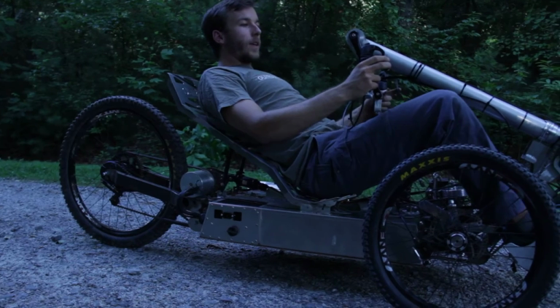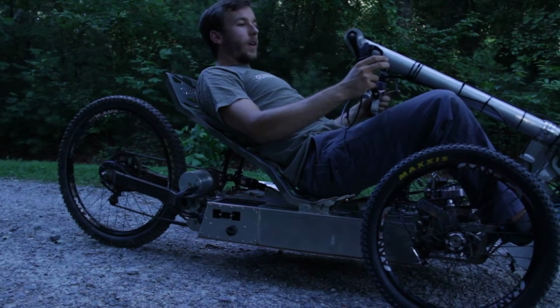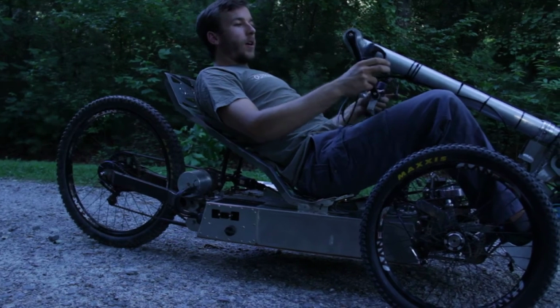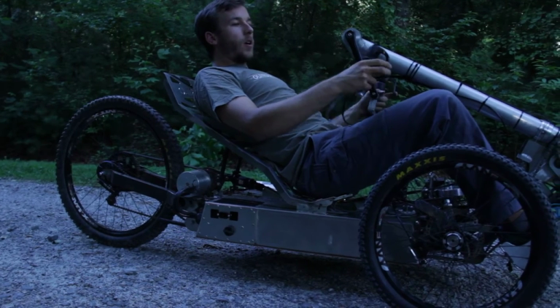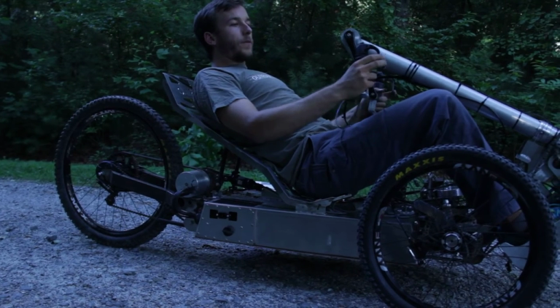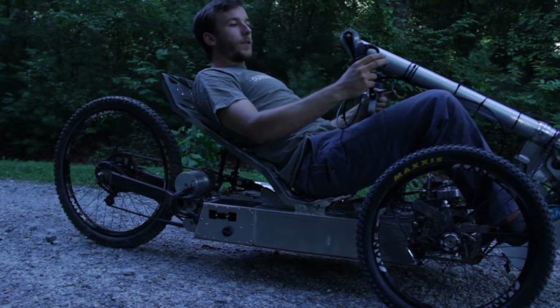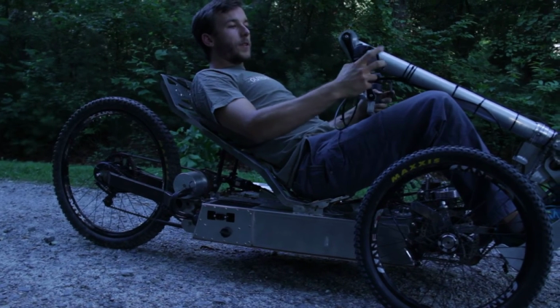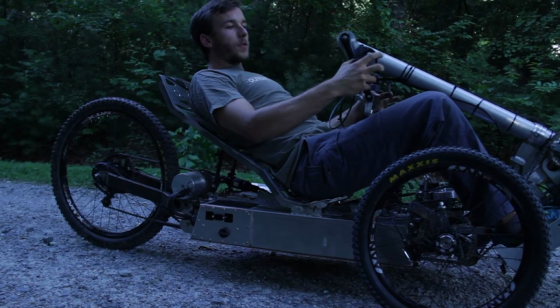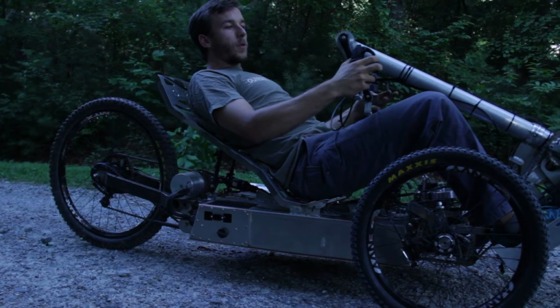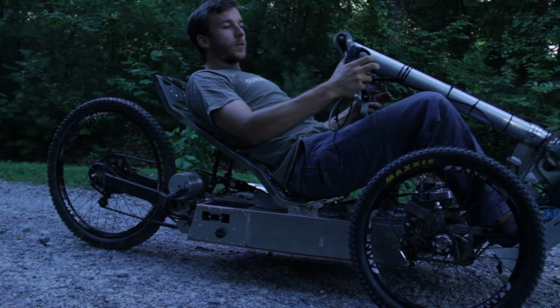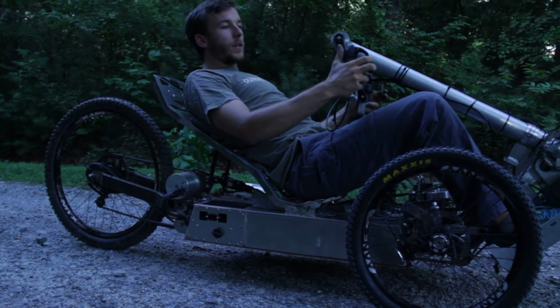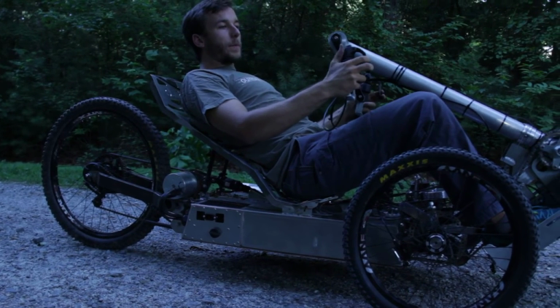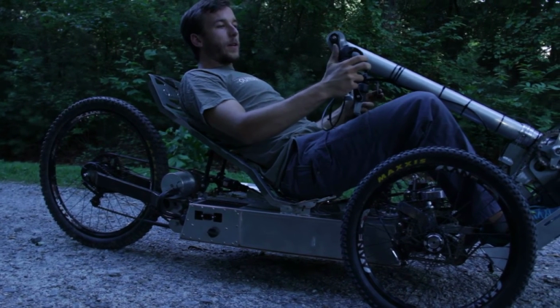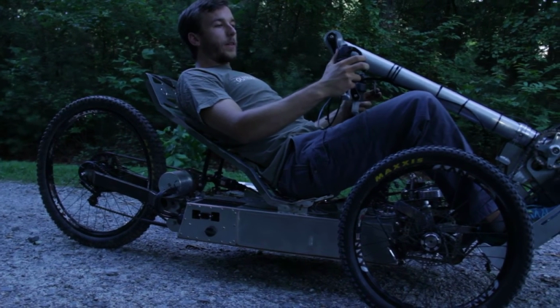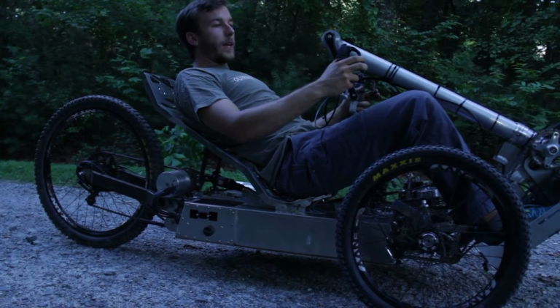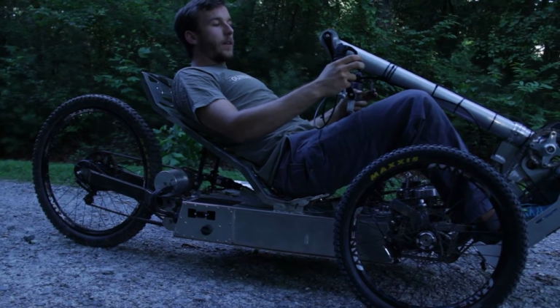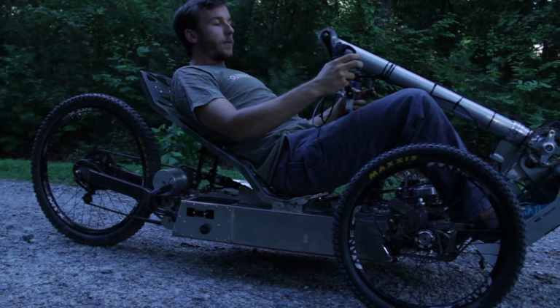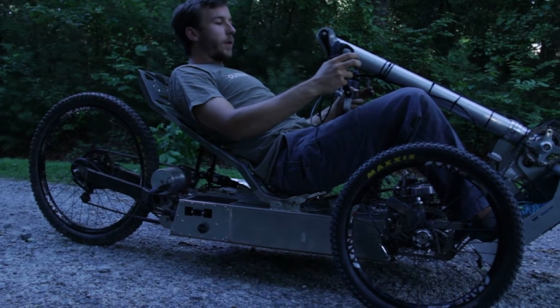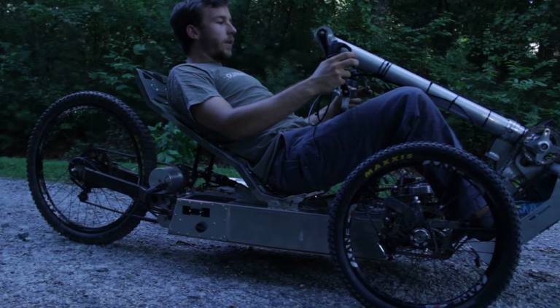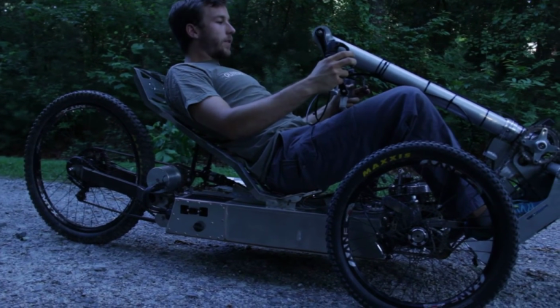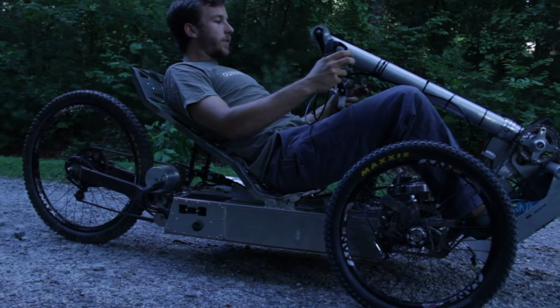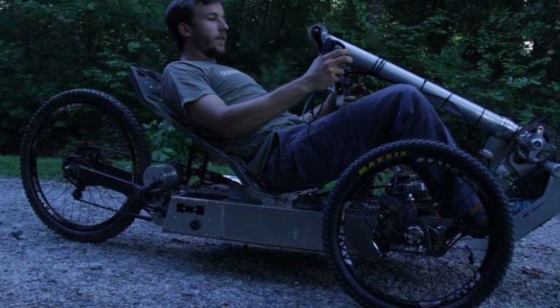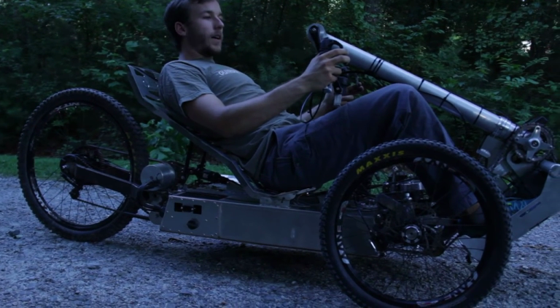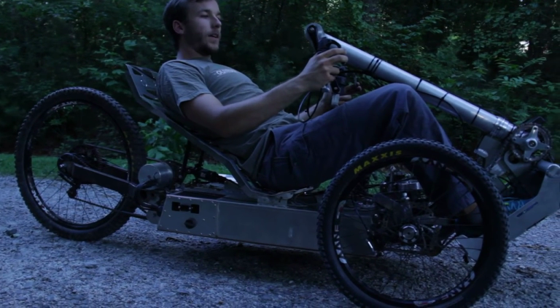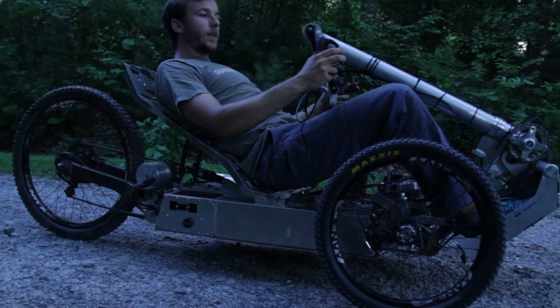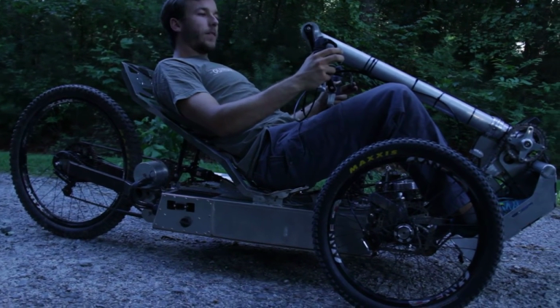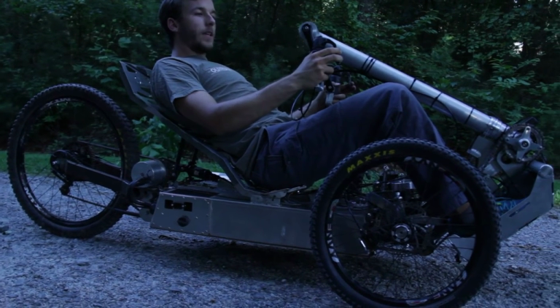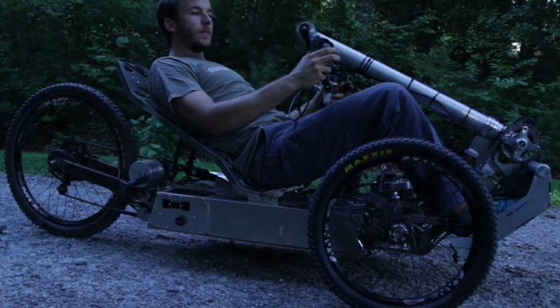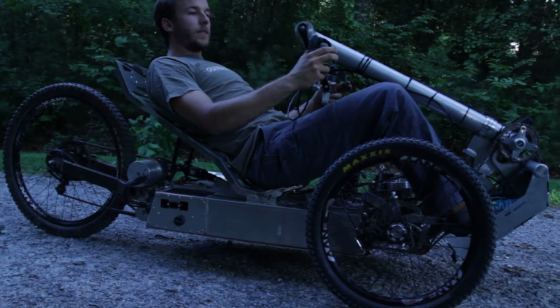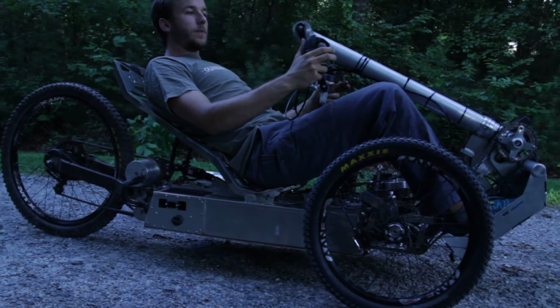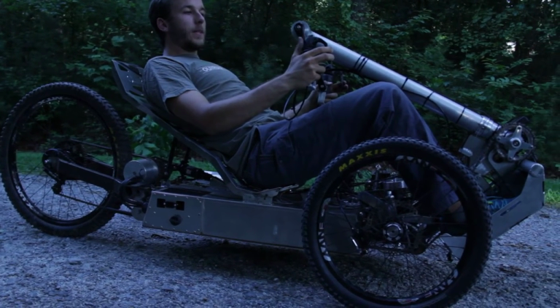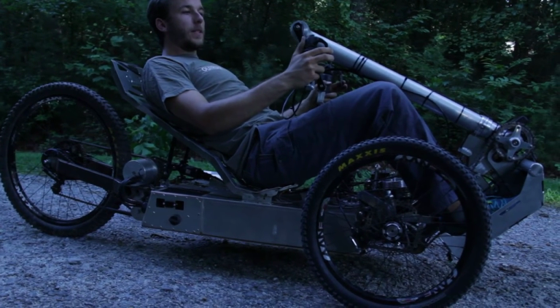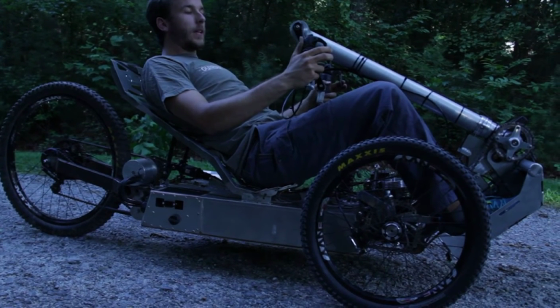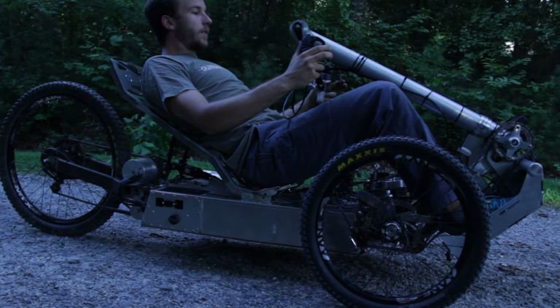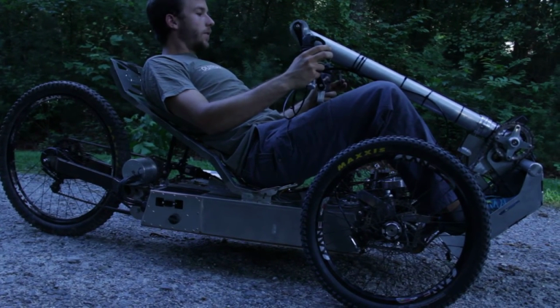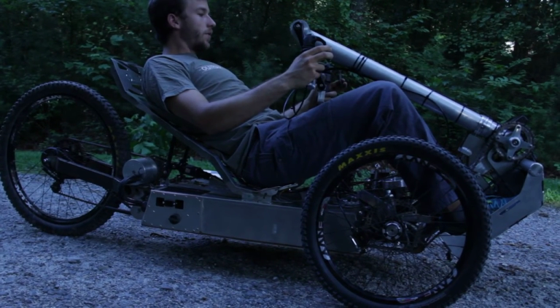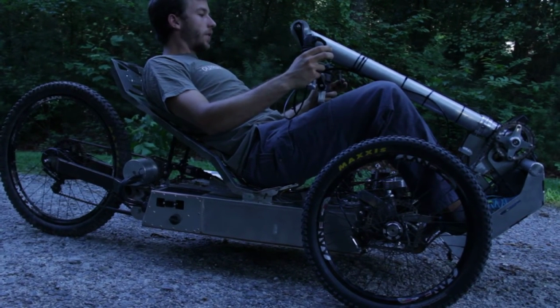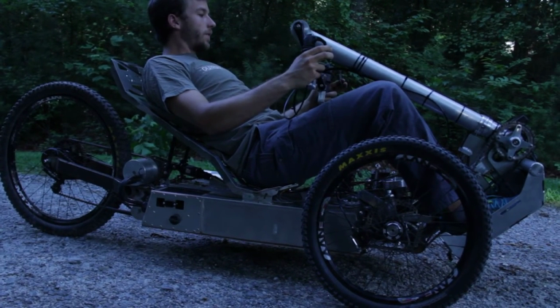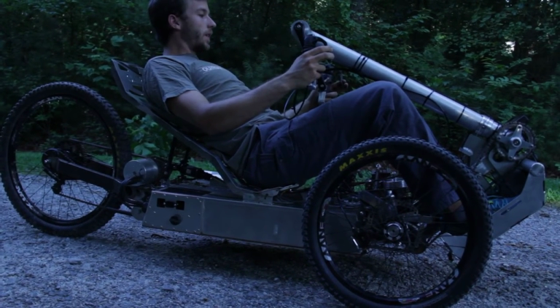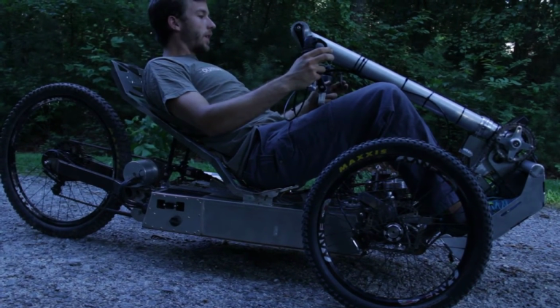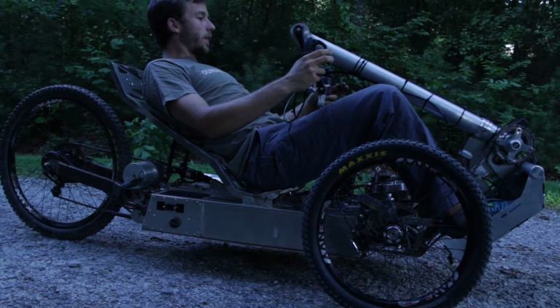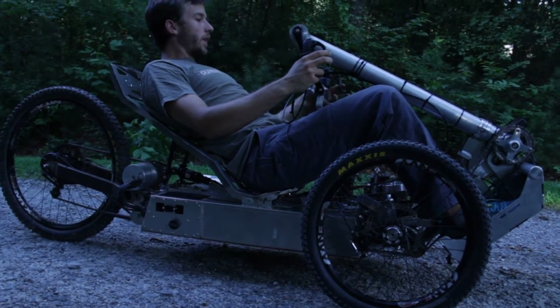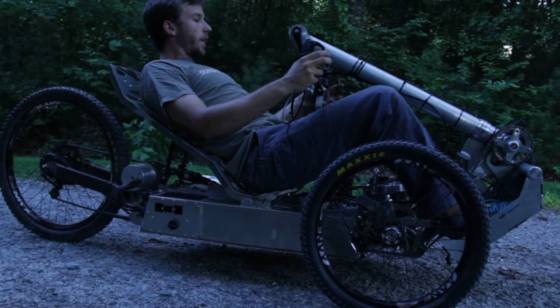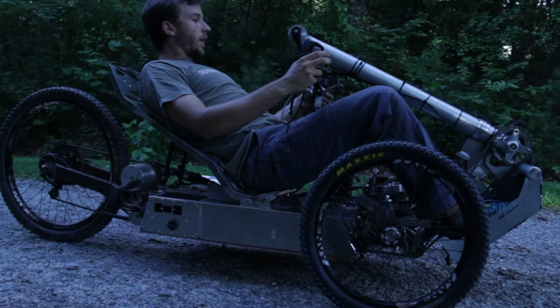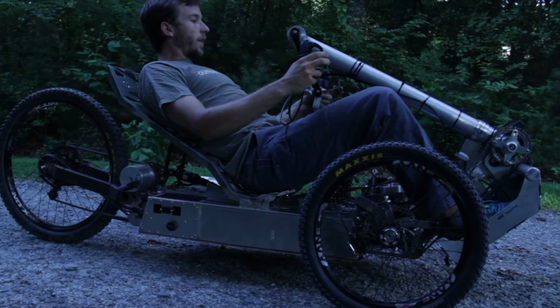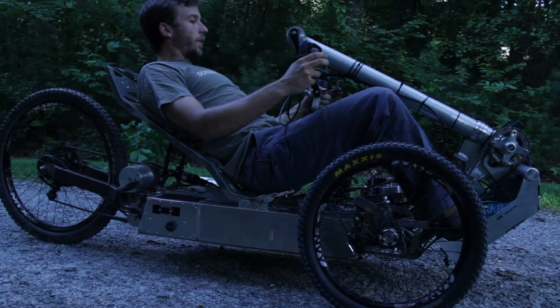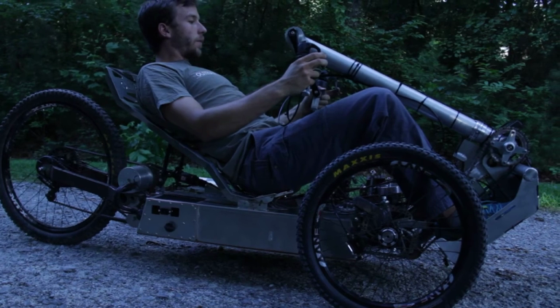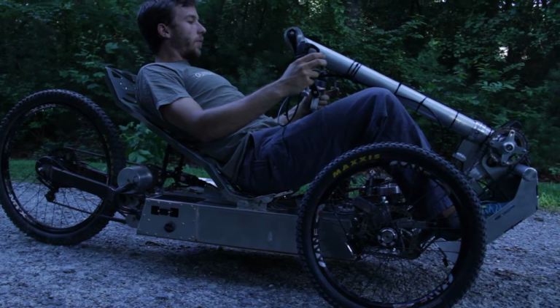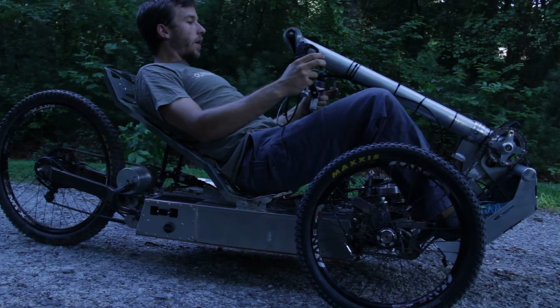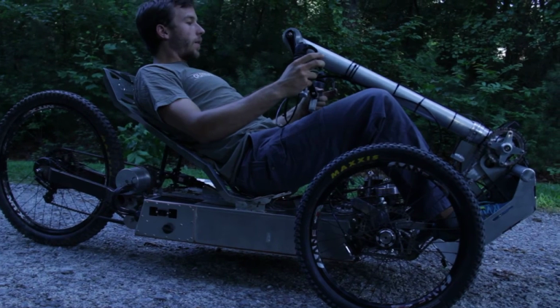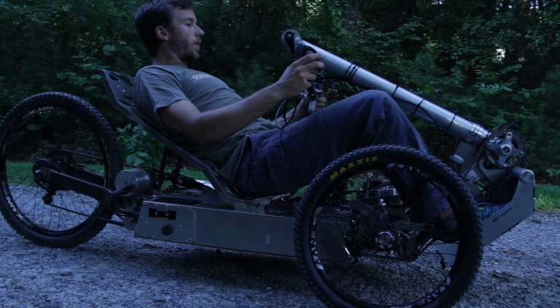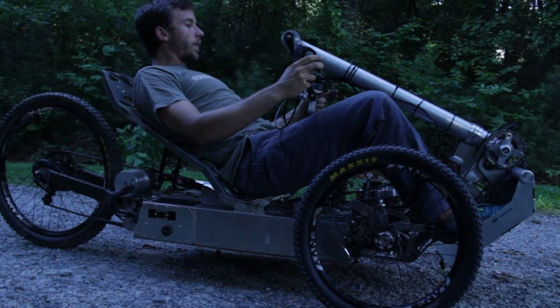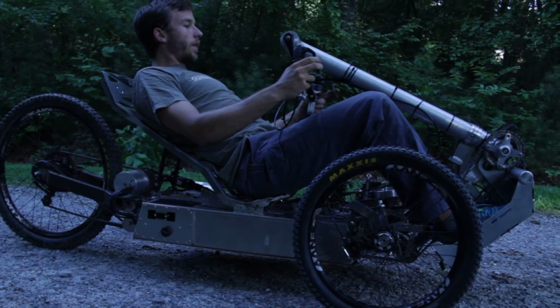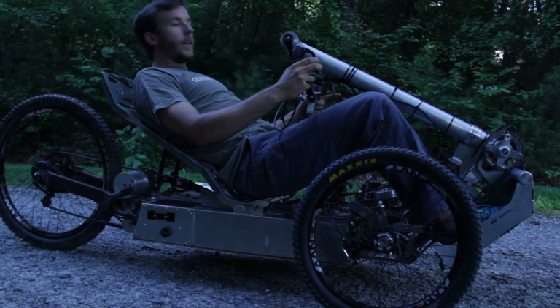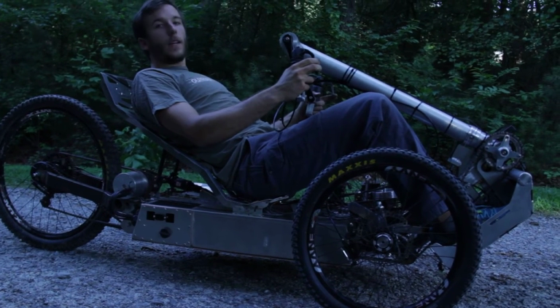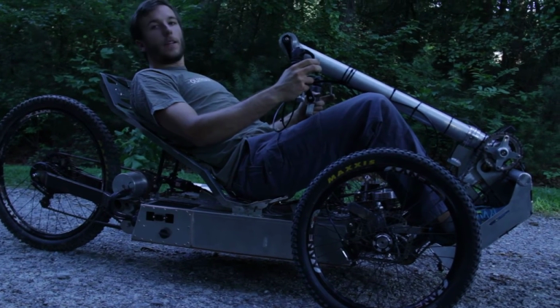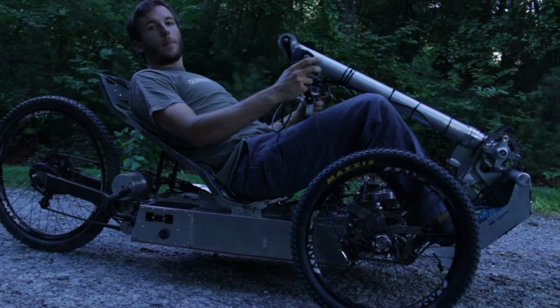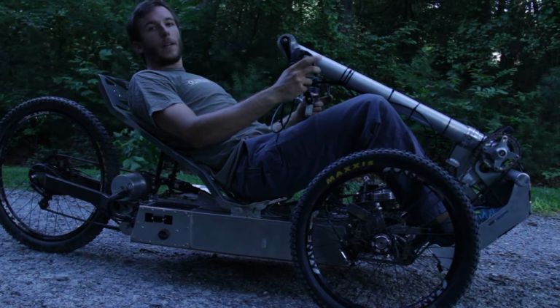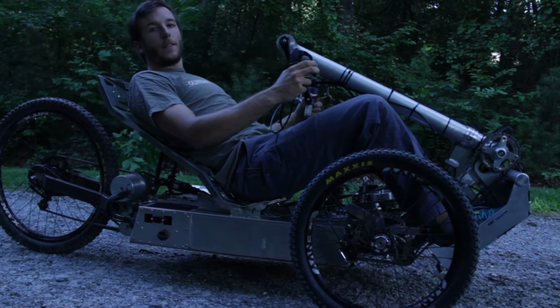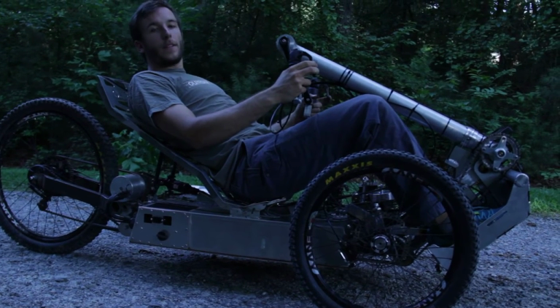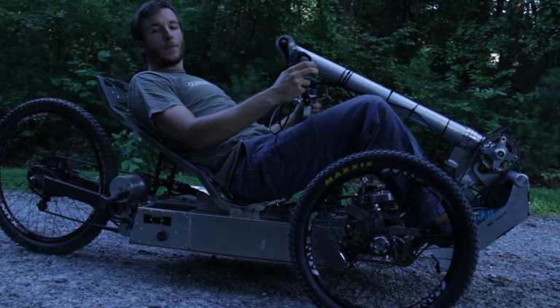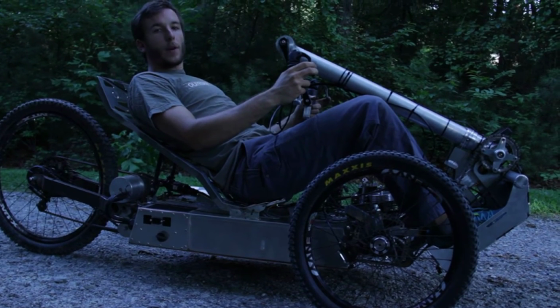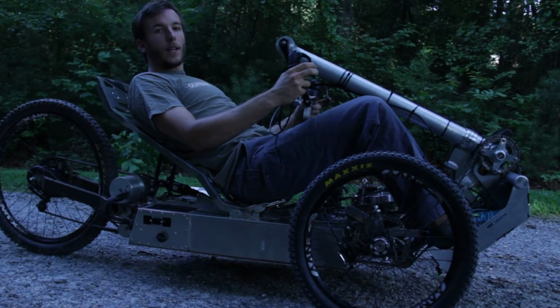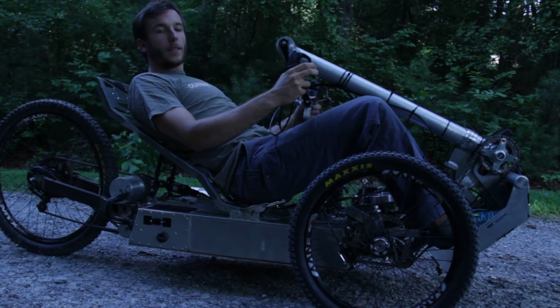All of your controls are up here on the handlebars. You have 11-speed Di2 shifting, your throttle, and independent disc brakes.